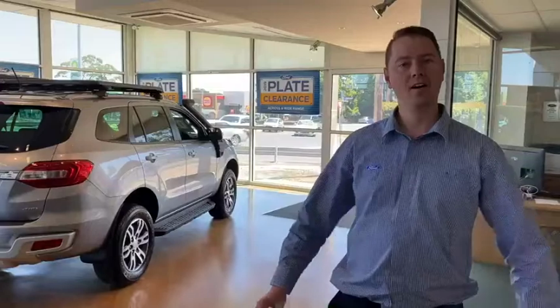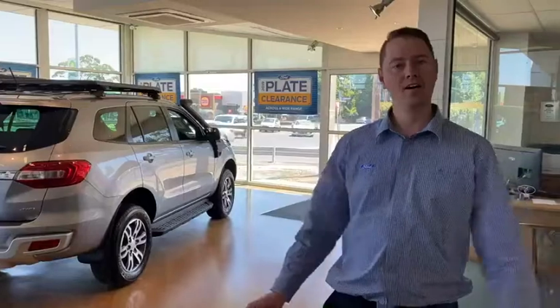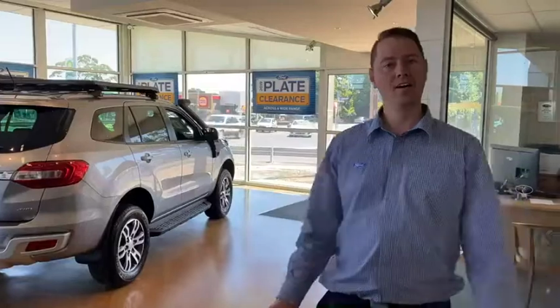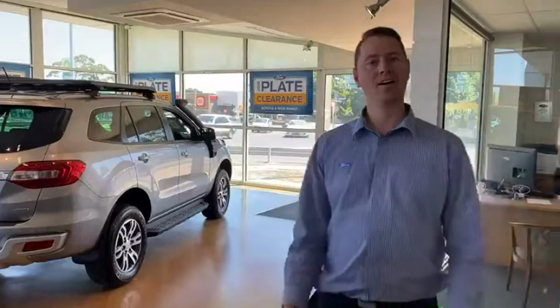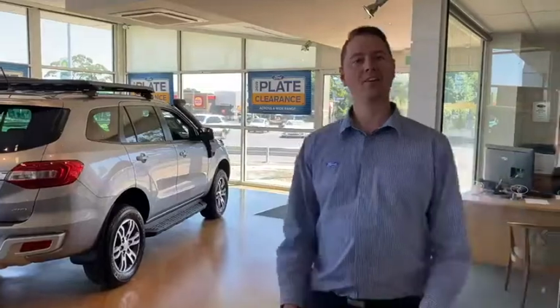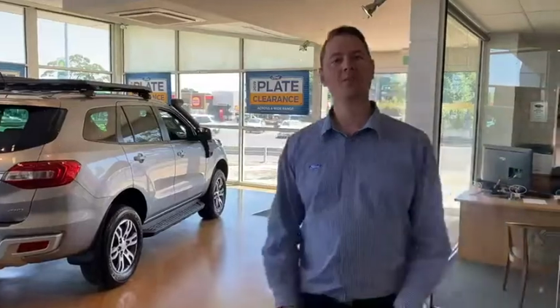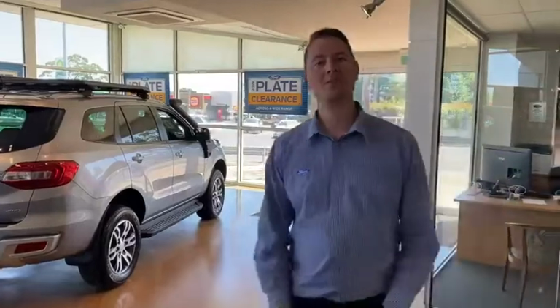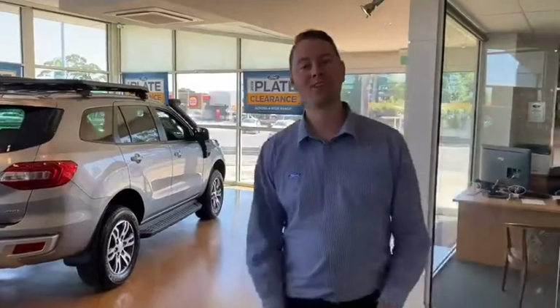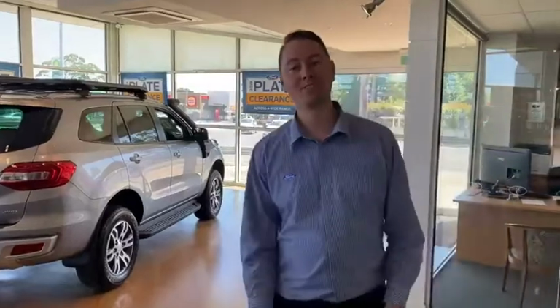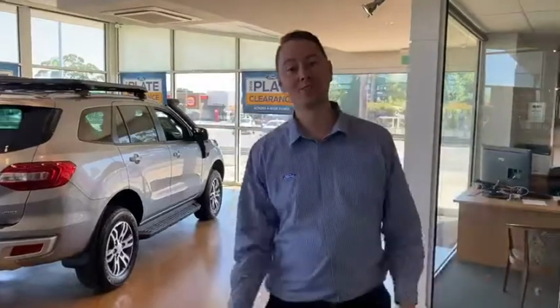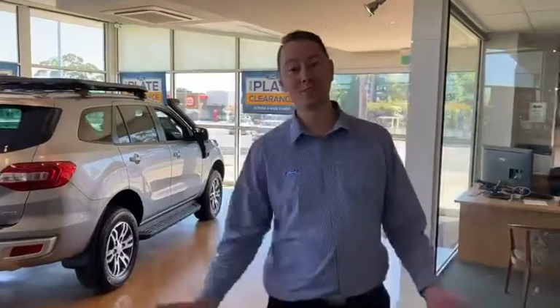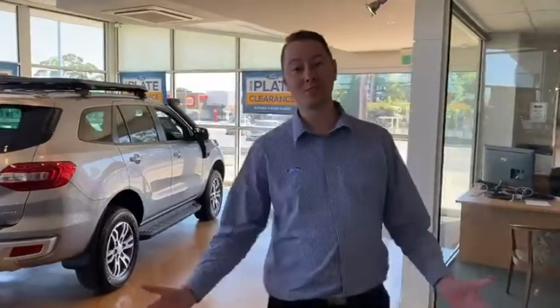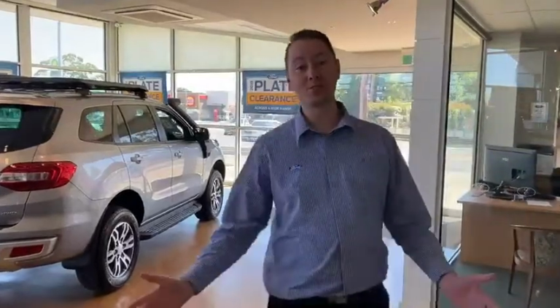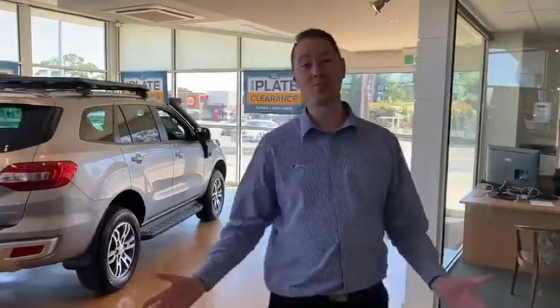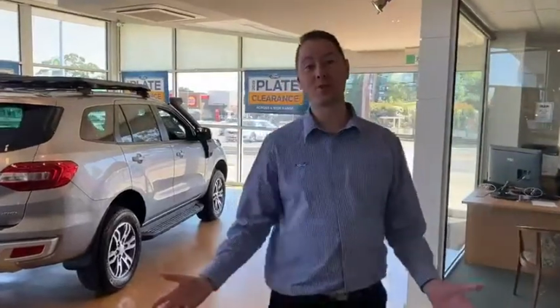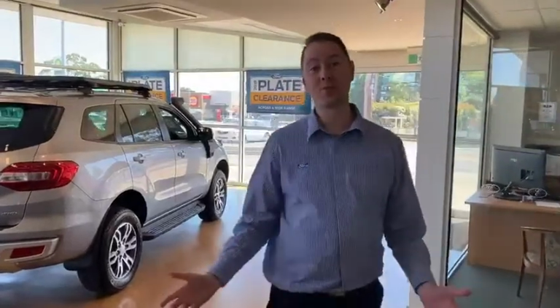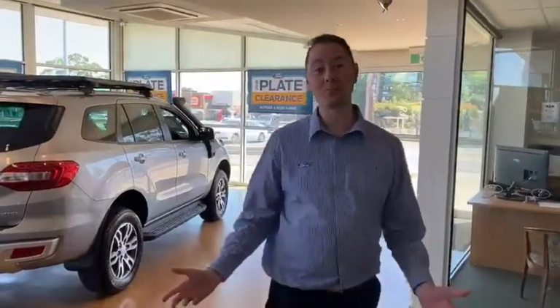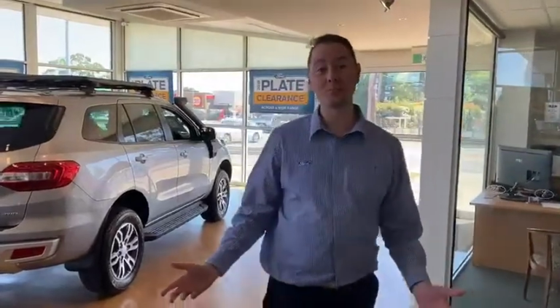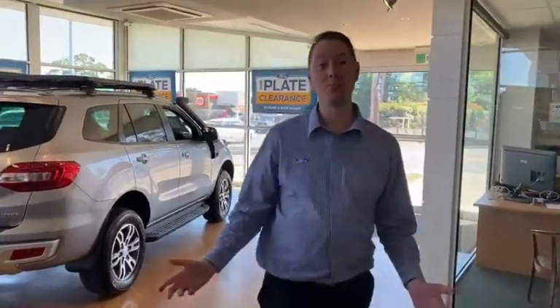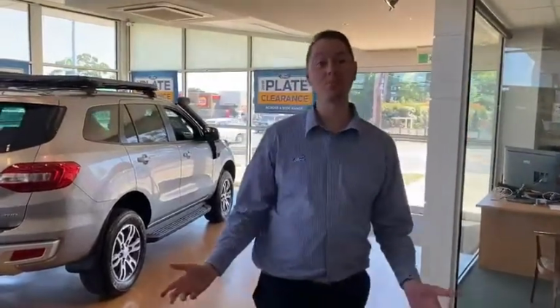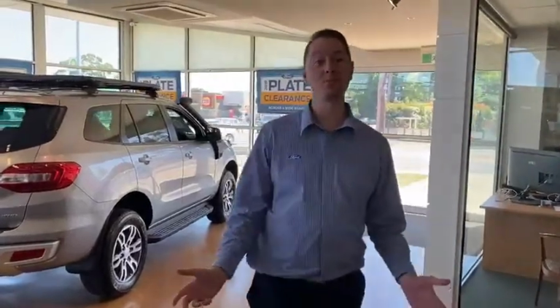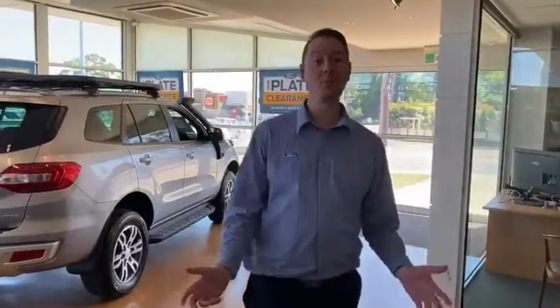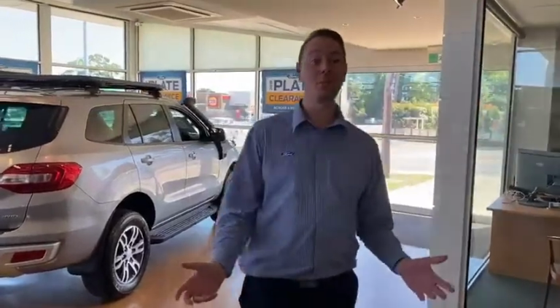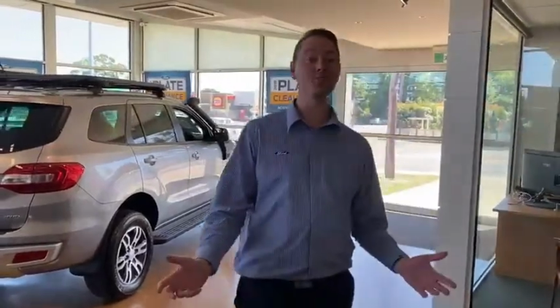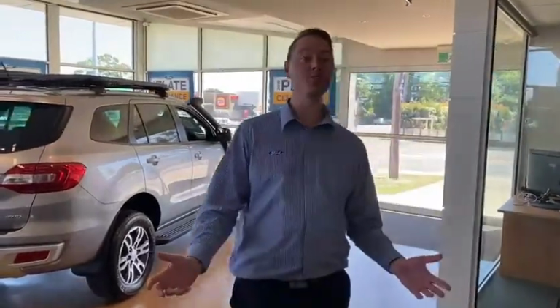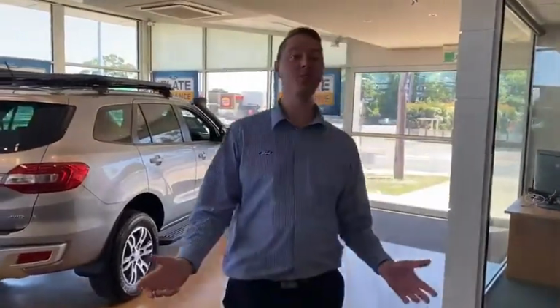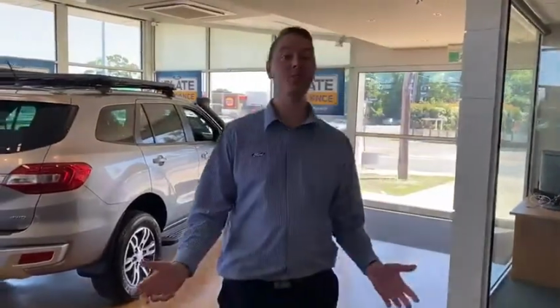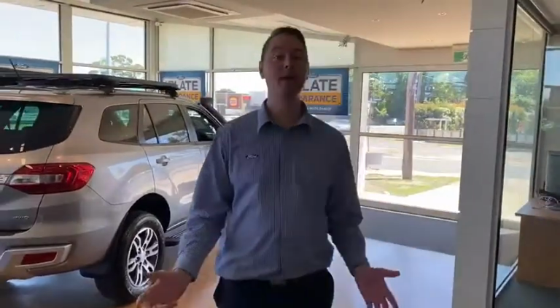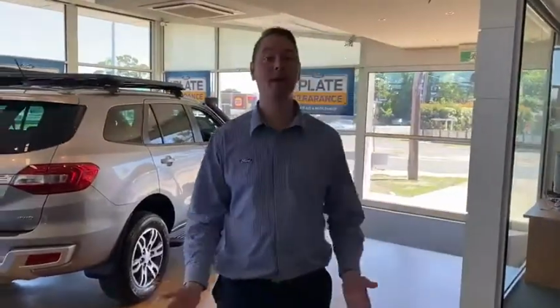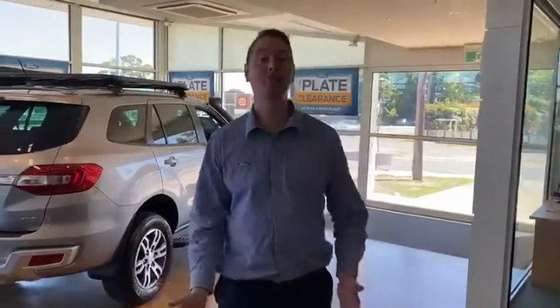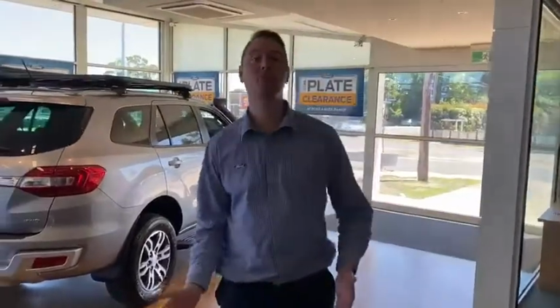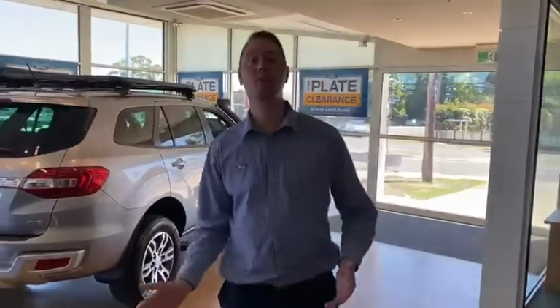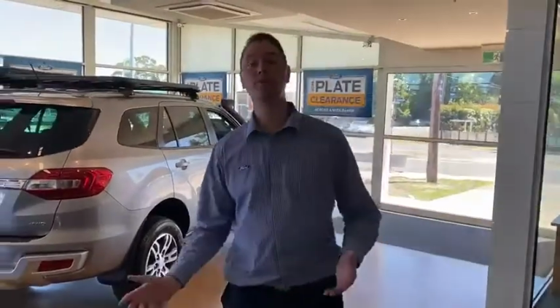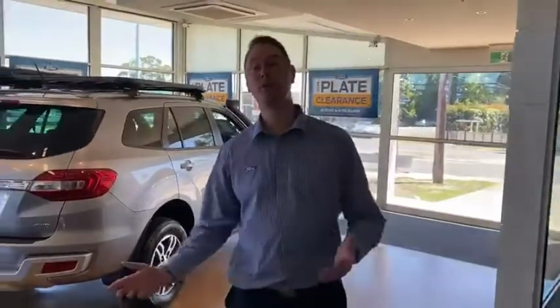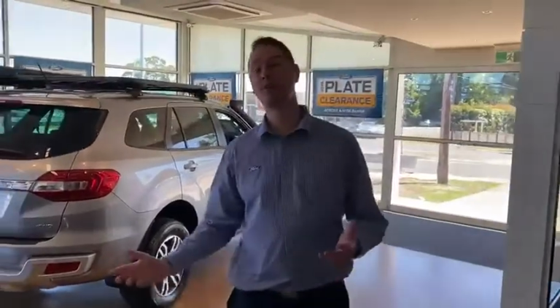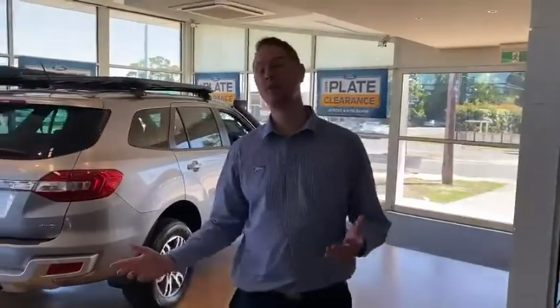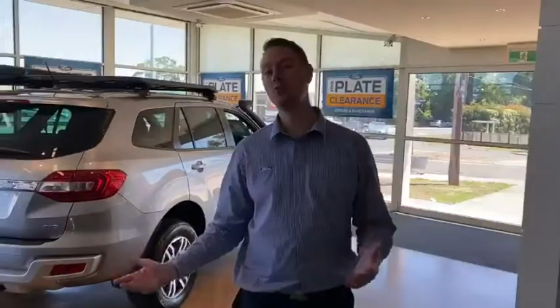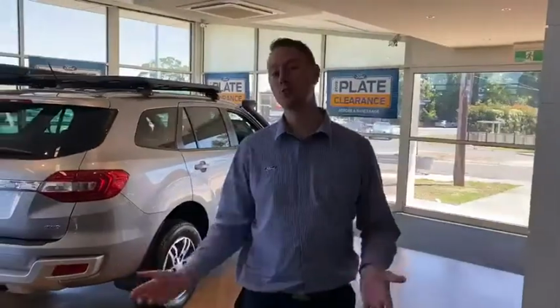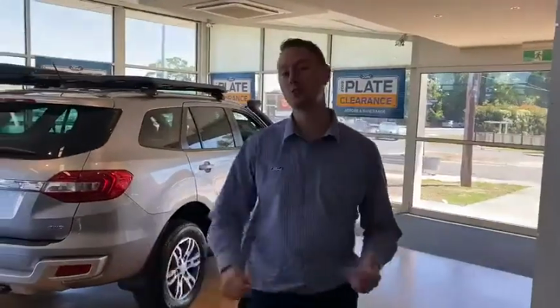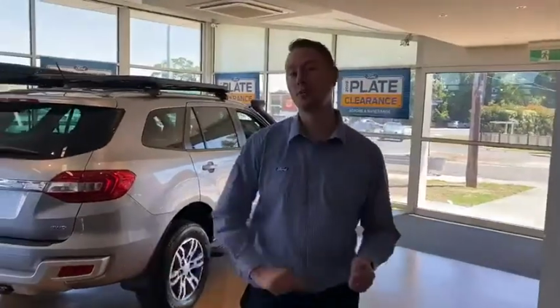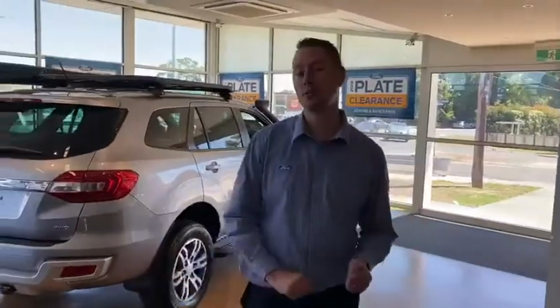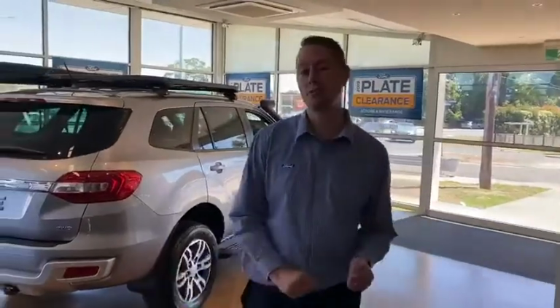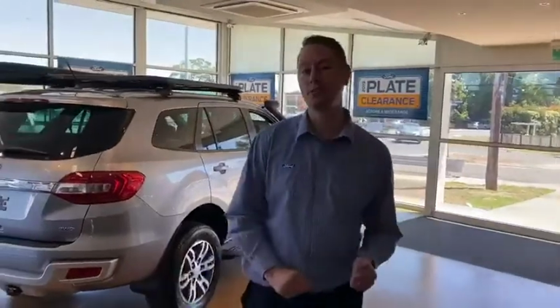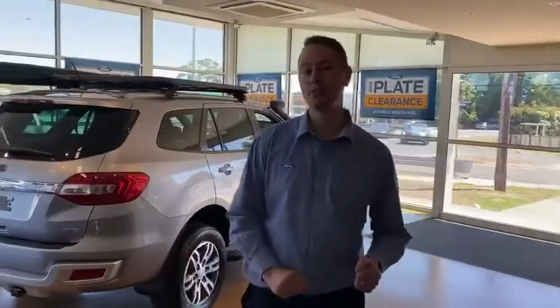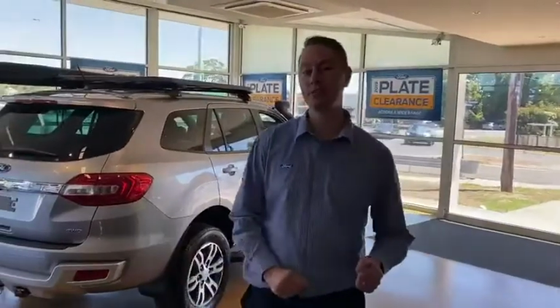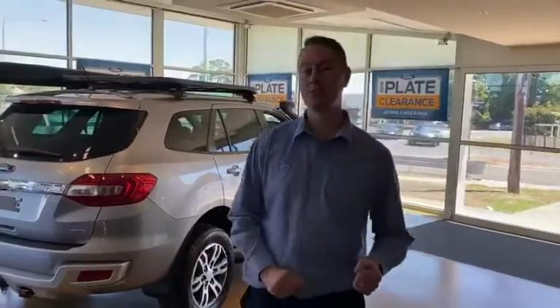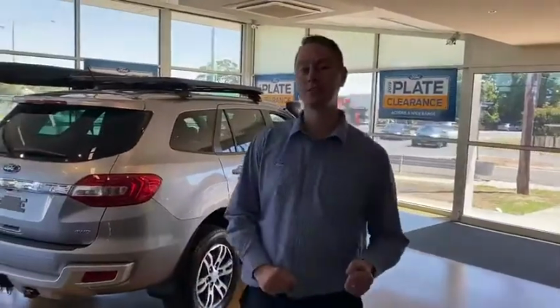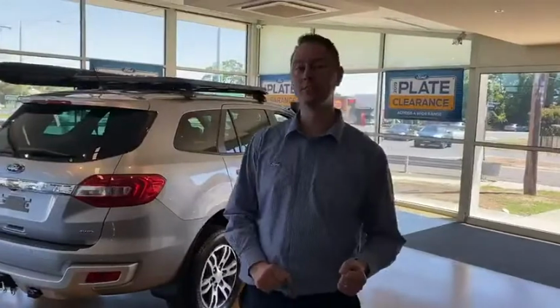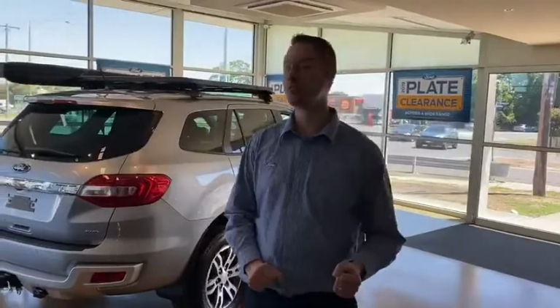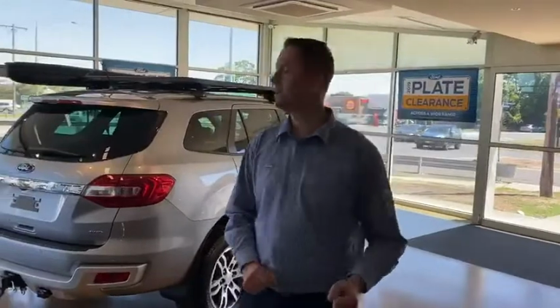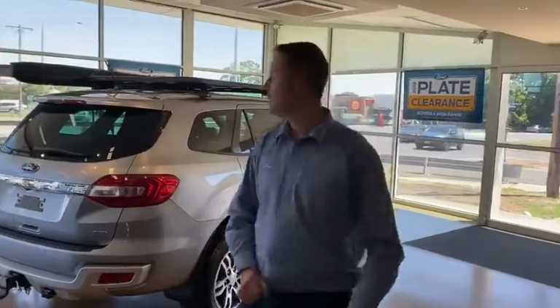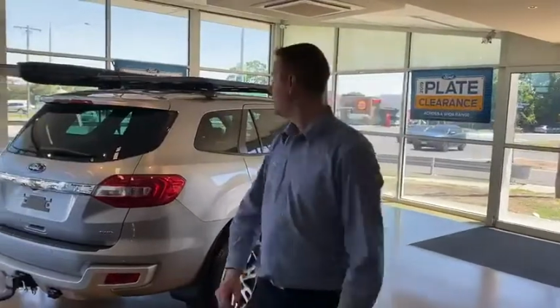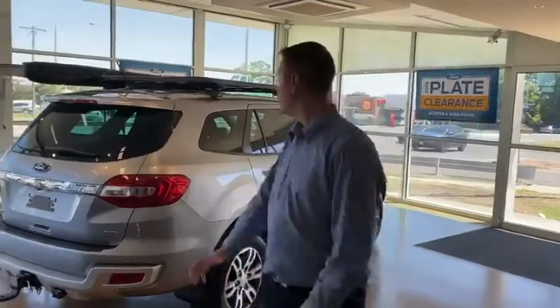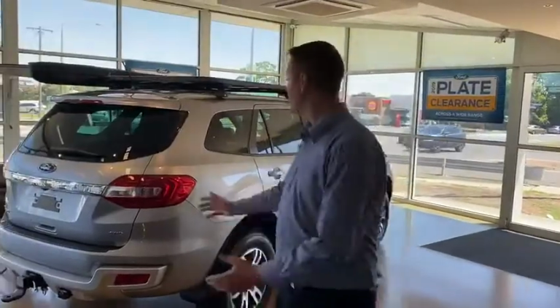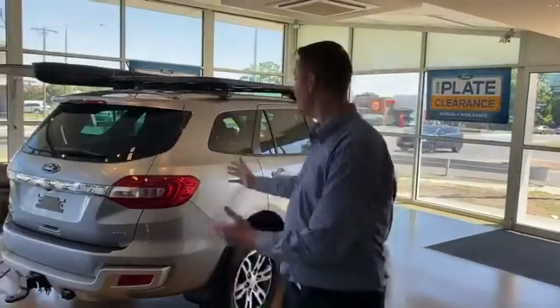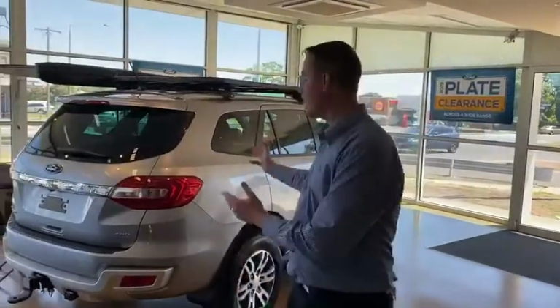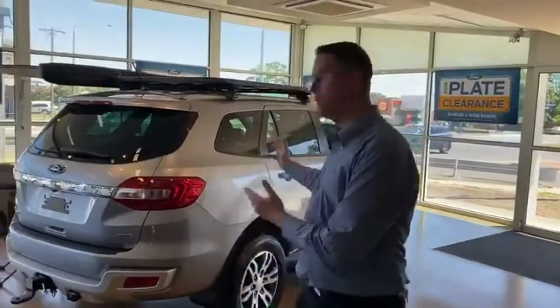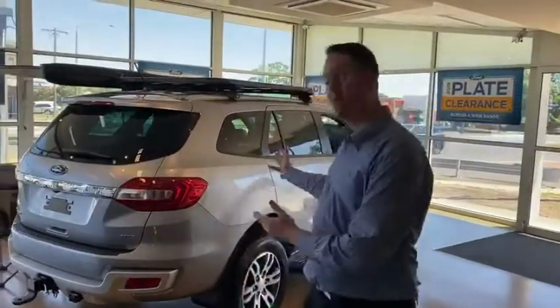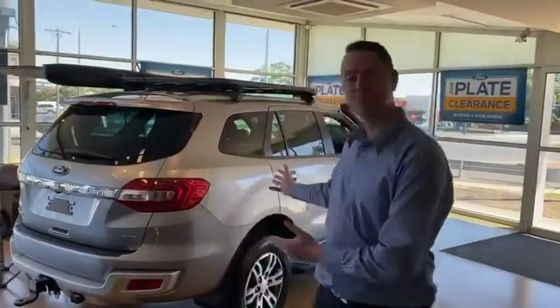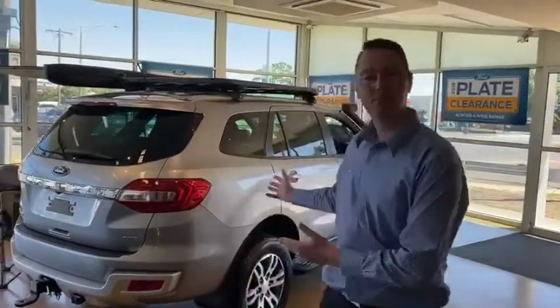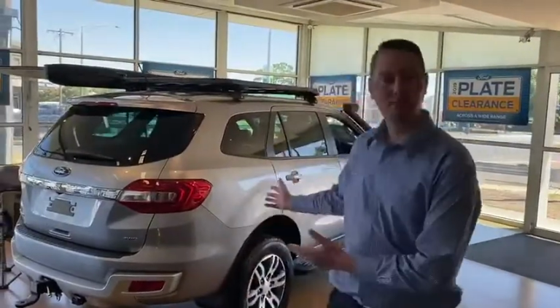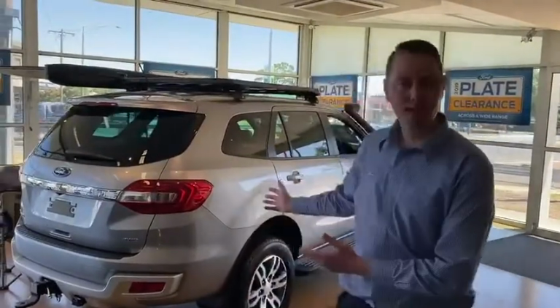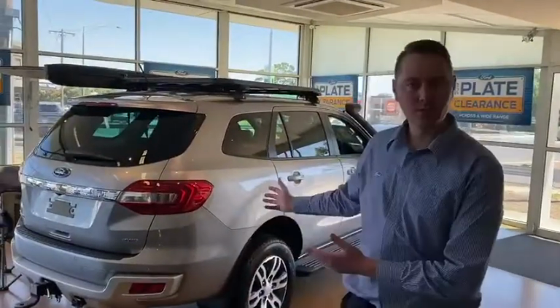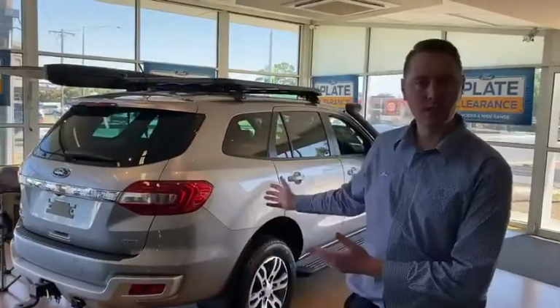Hi everyone, it's Josh from Eclipse Ford talking to you about one of our newest special editions, the Everest Base Camp.